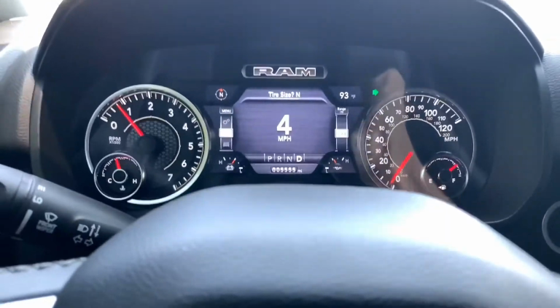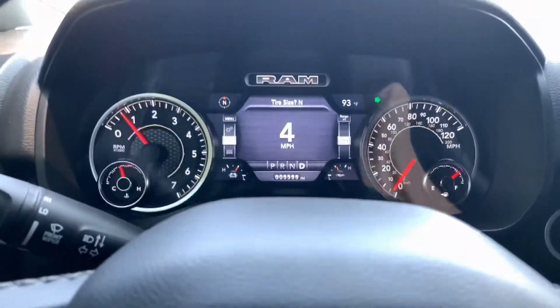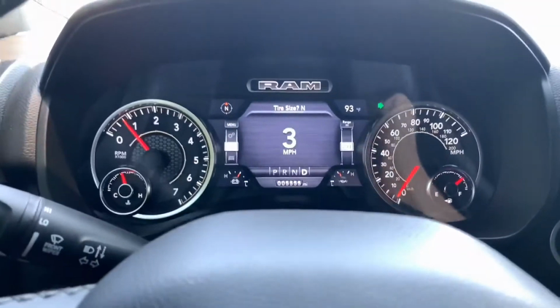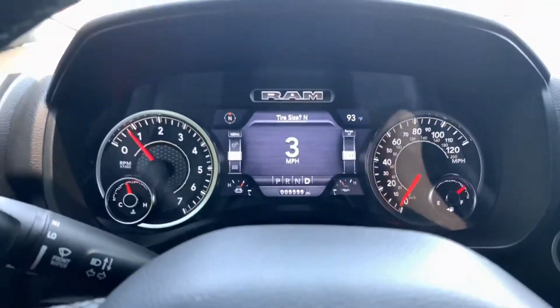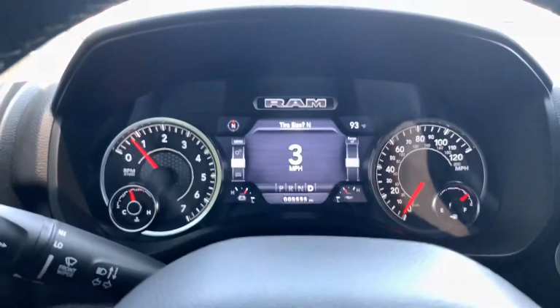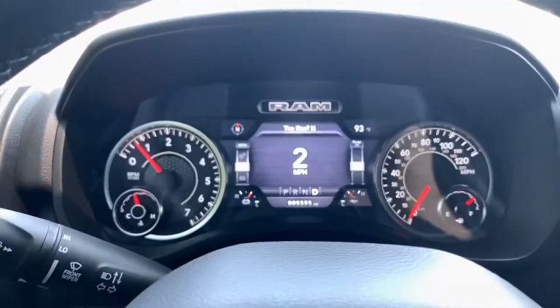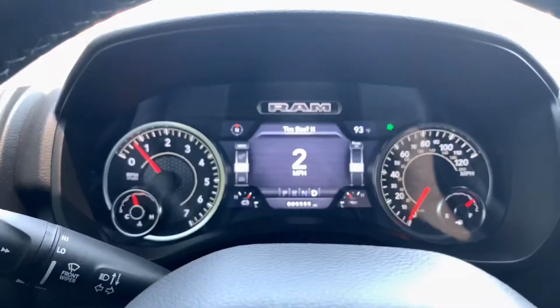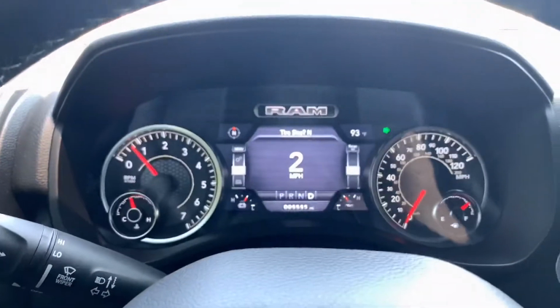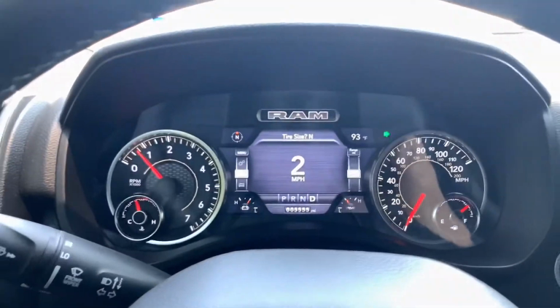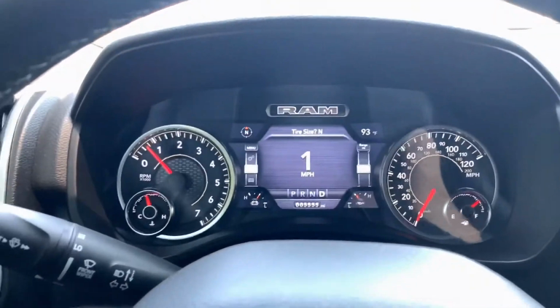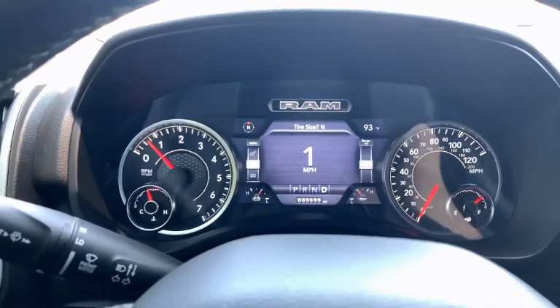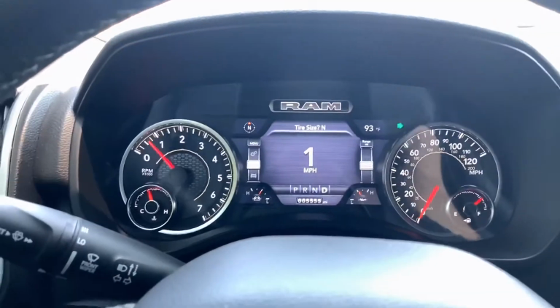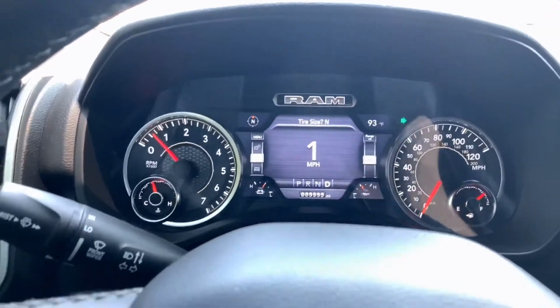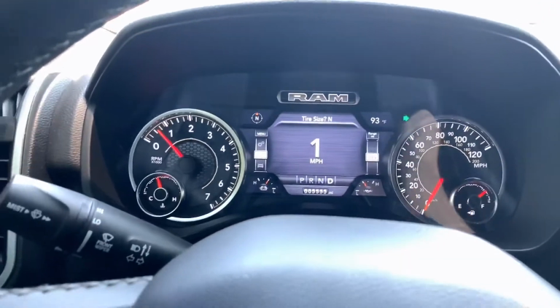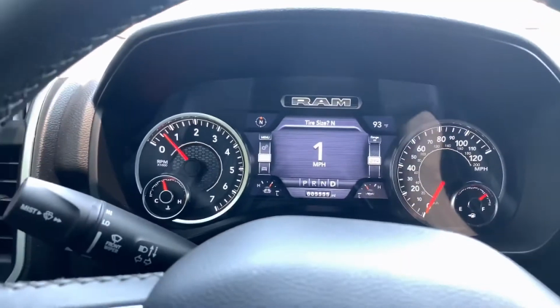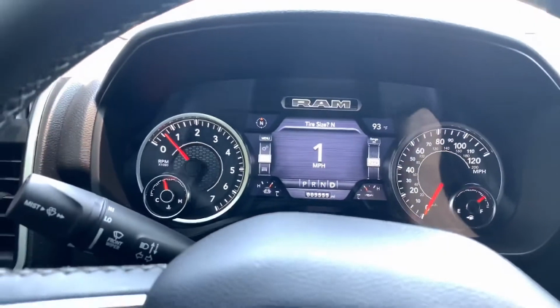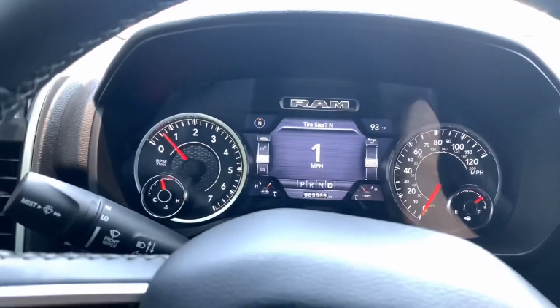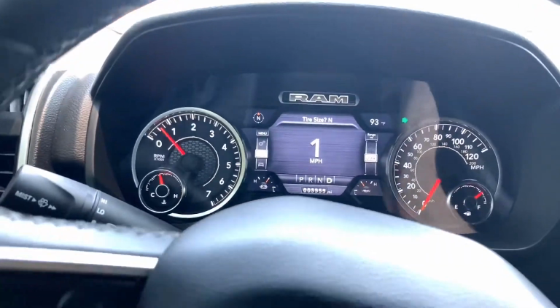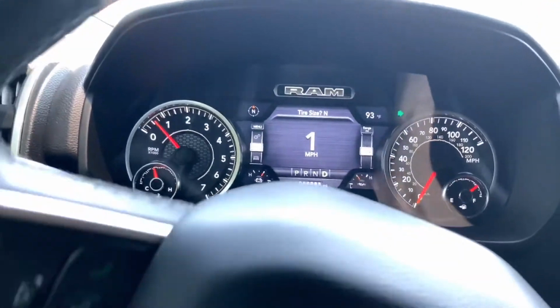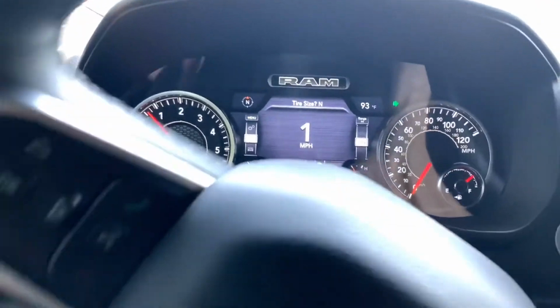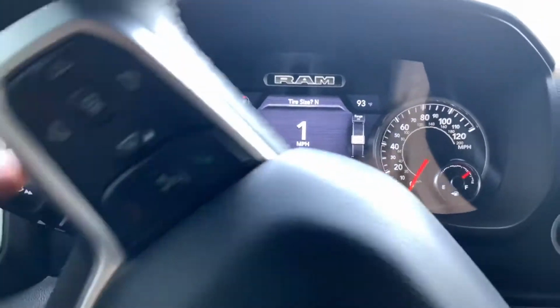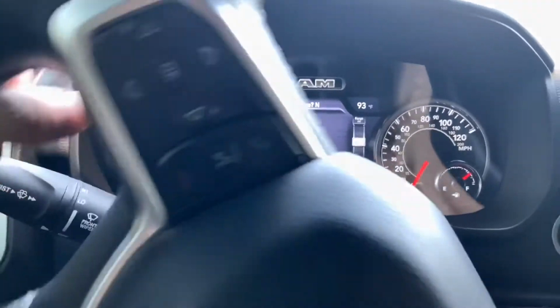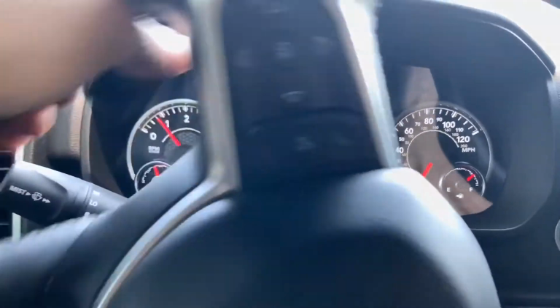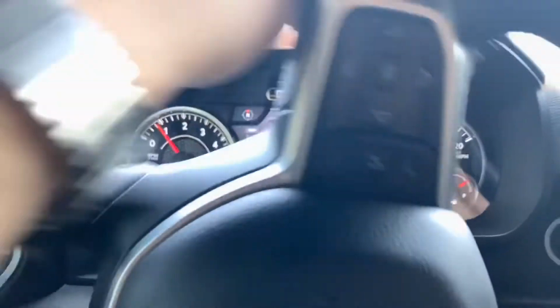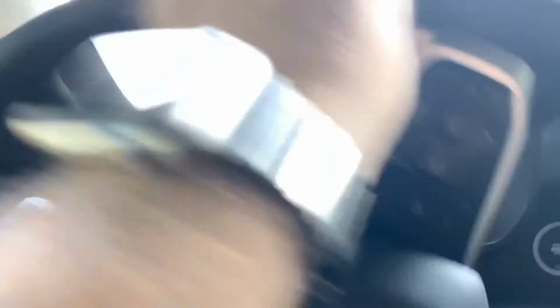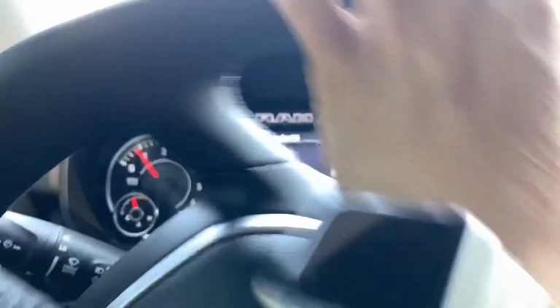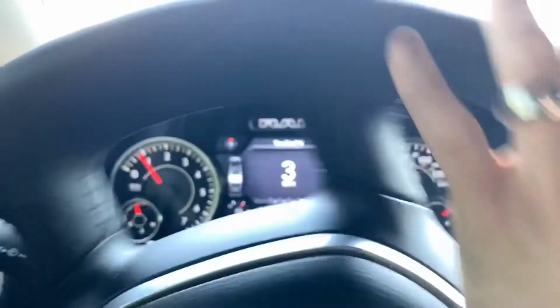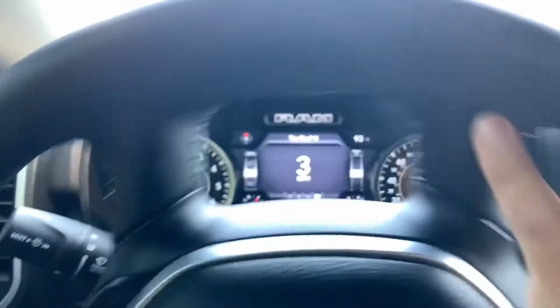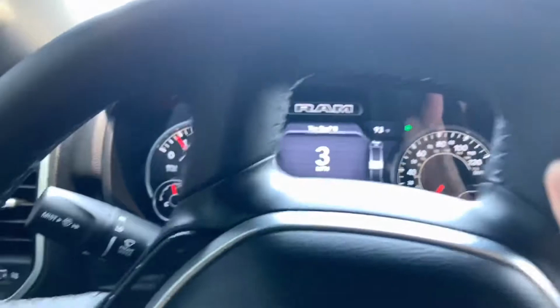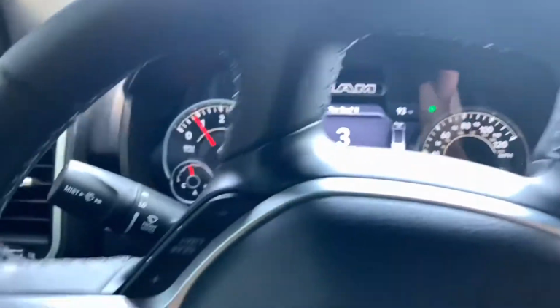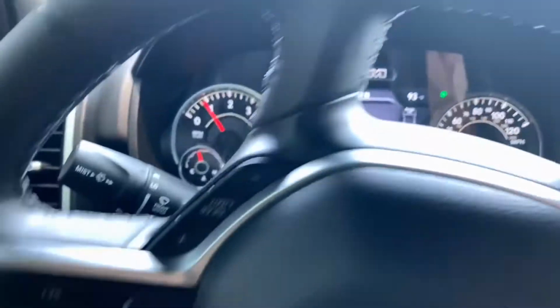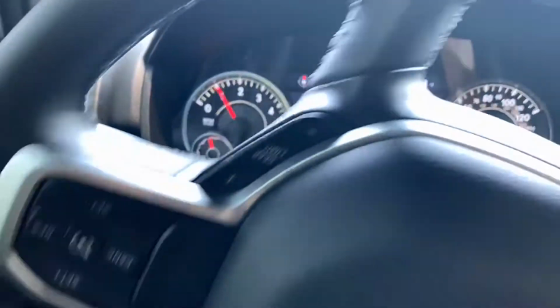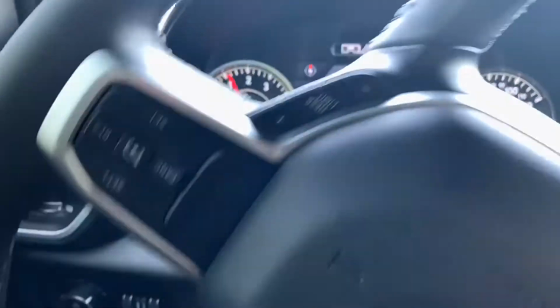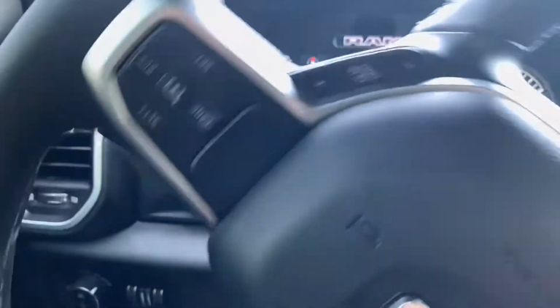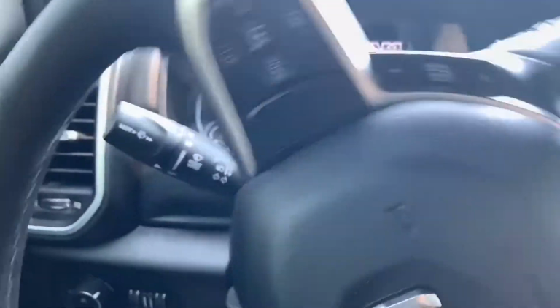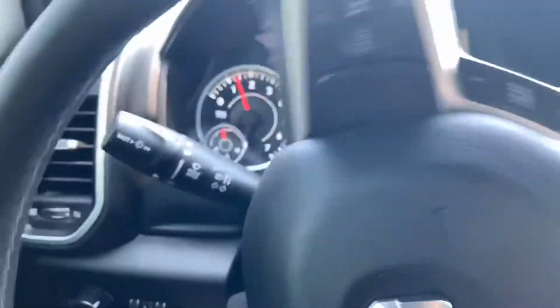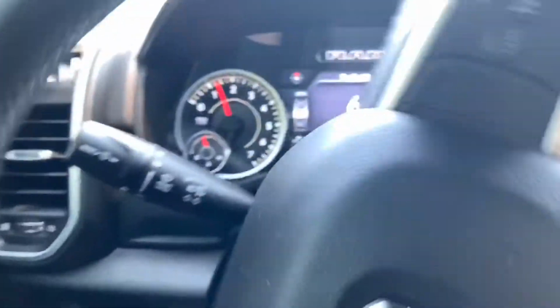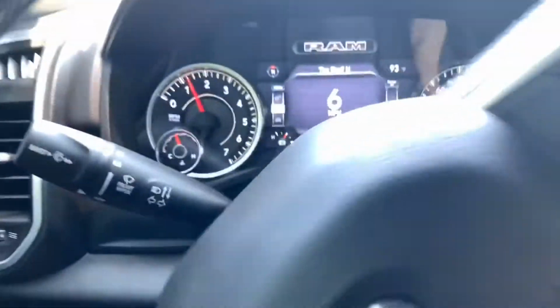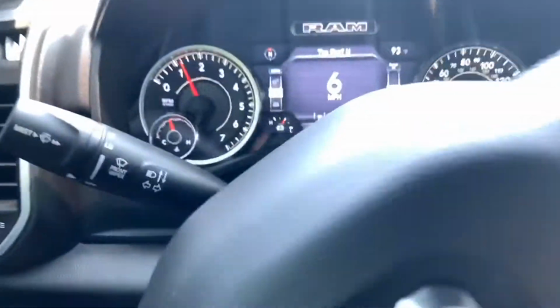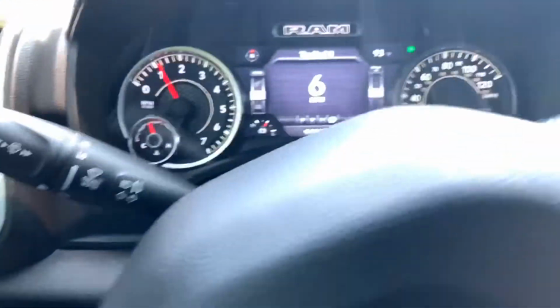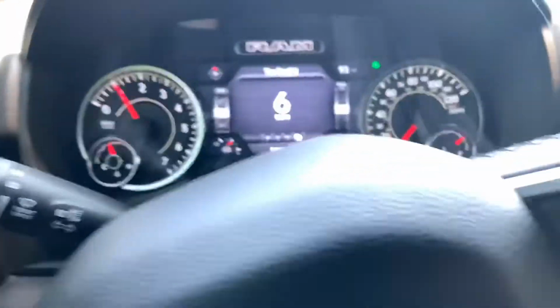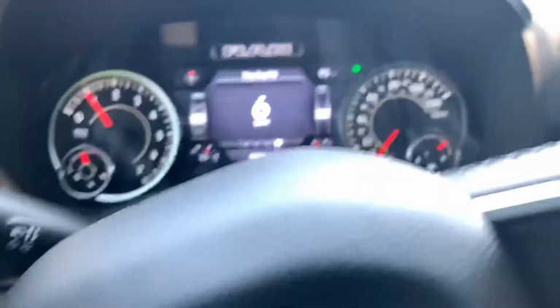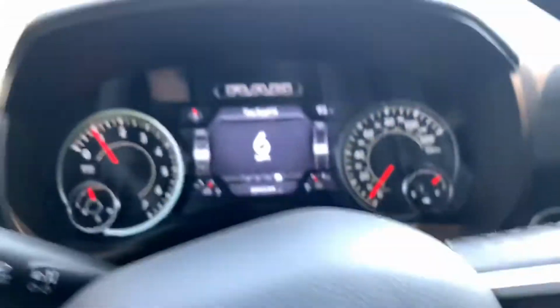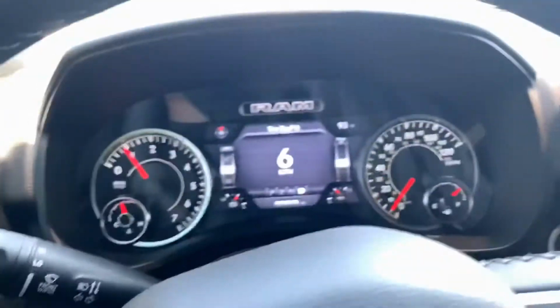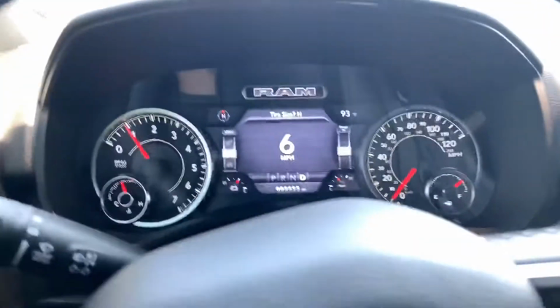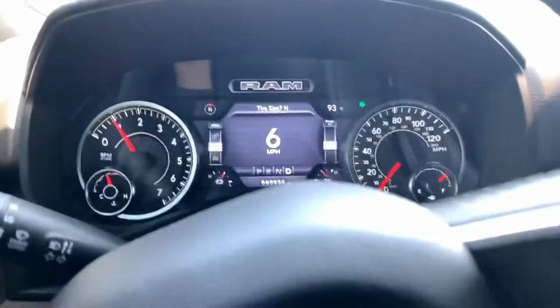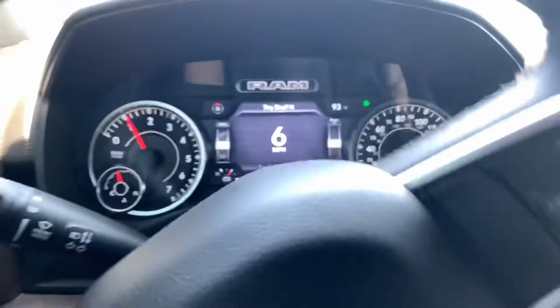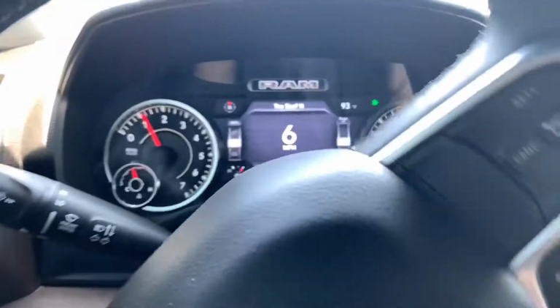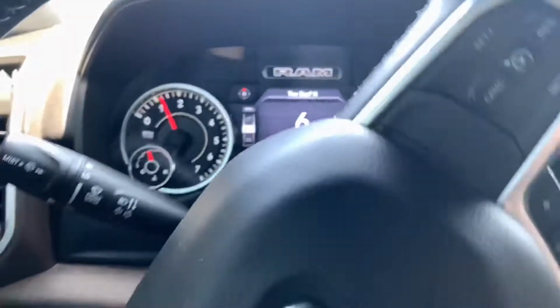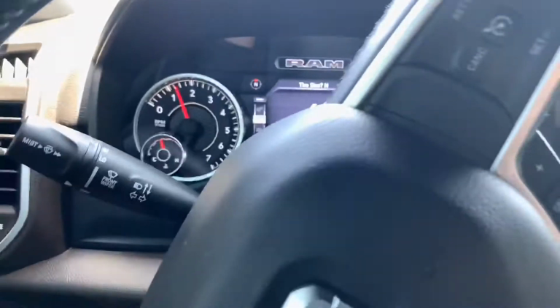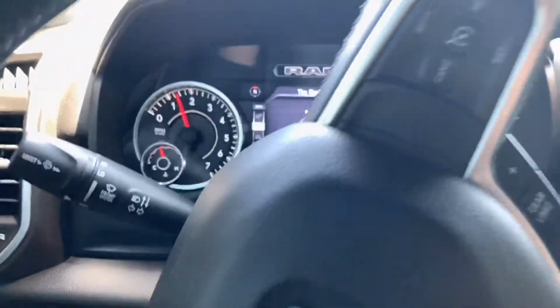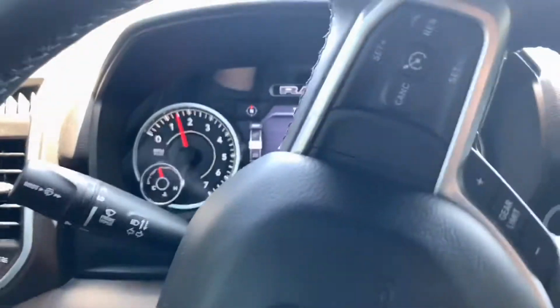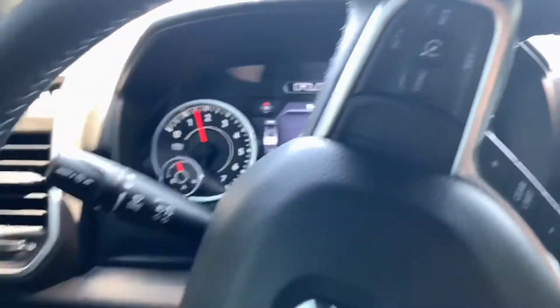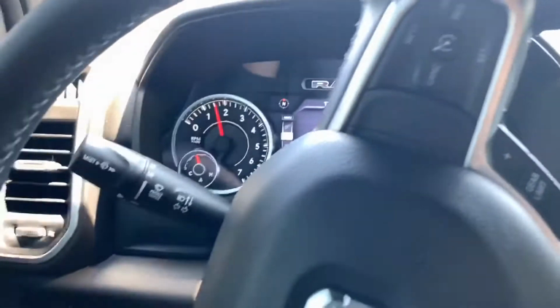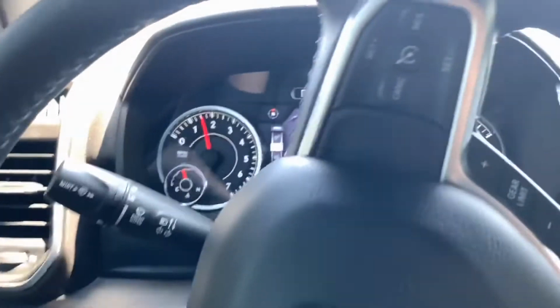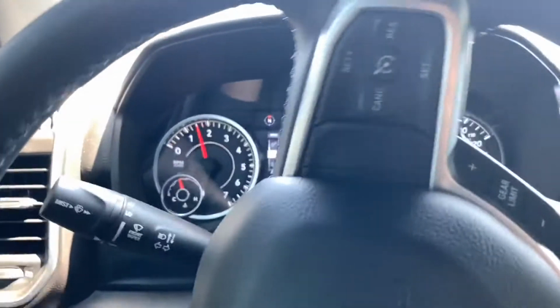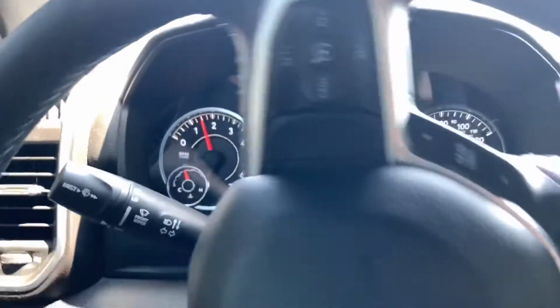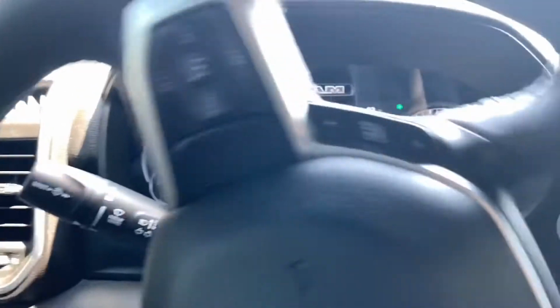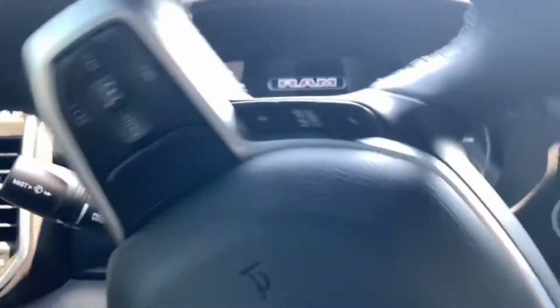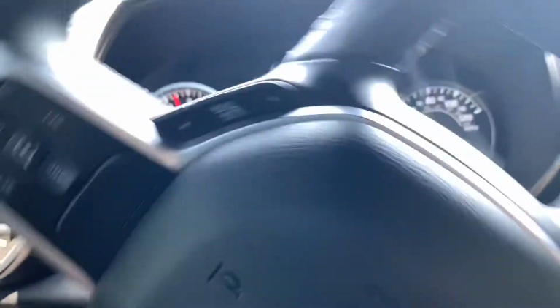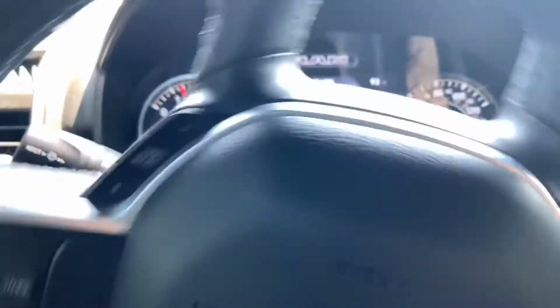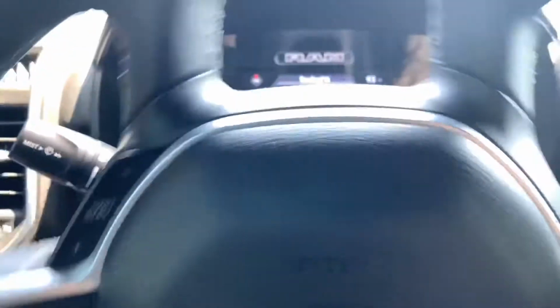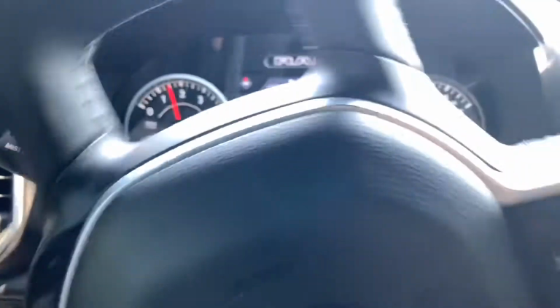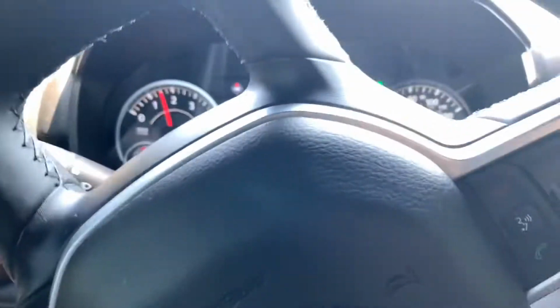We're about to give it a go back on the road. Just since I took off after starting it, I already feel it more responsive.